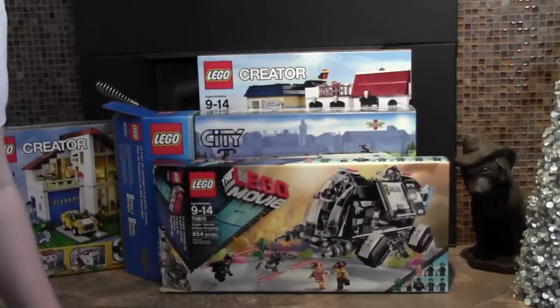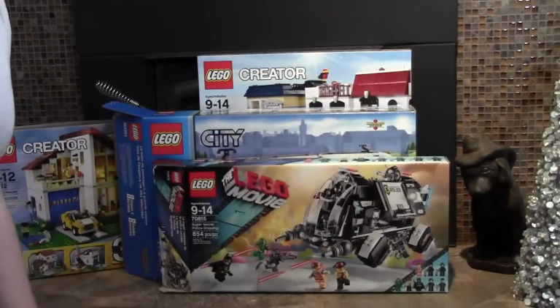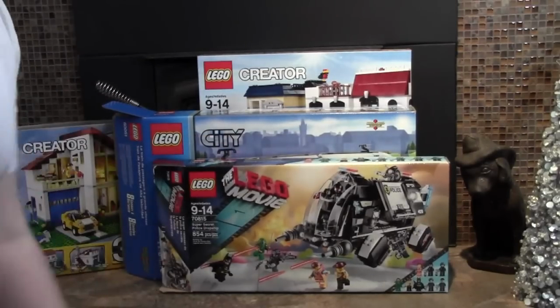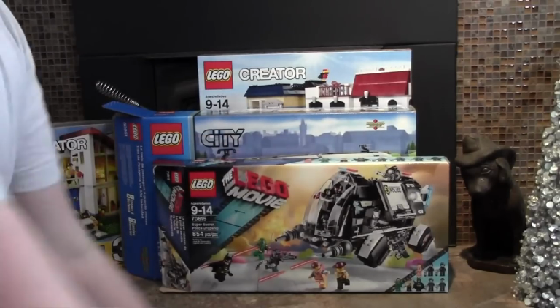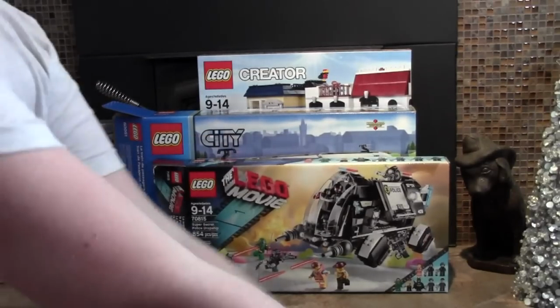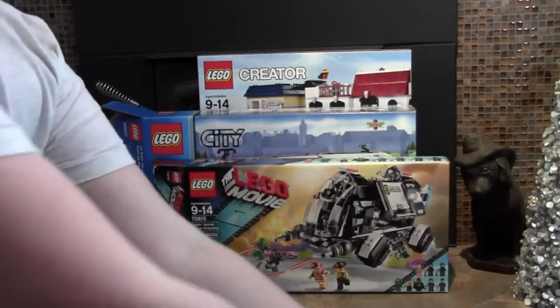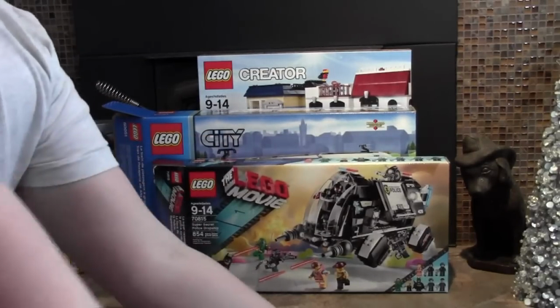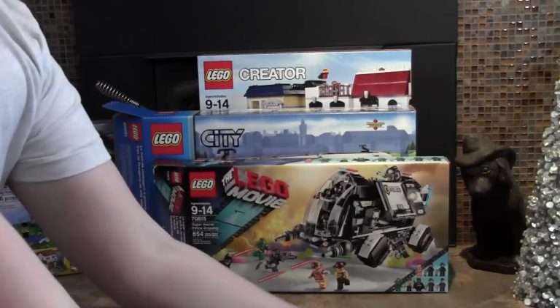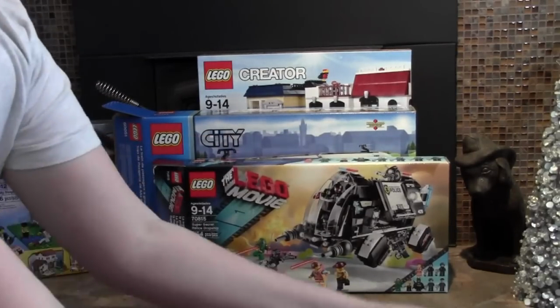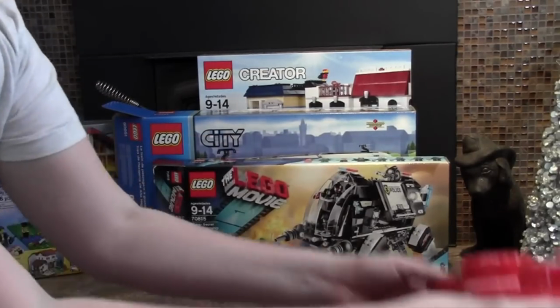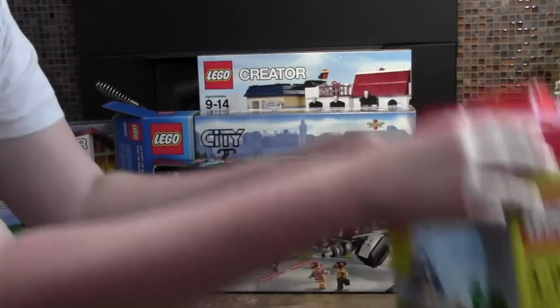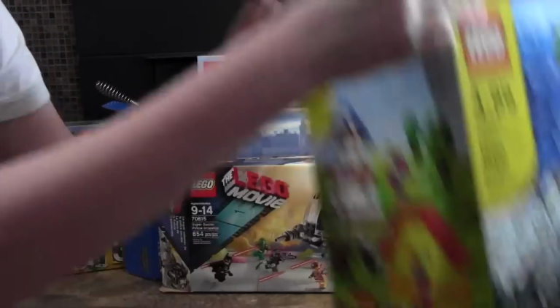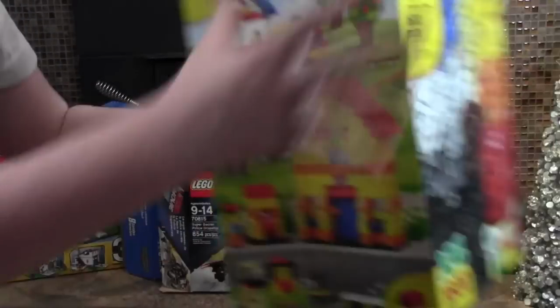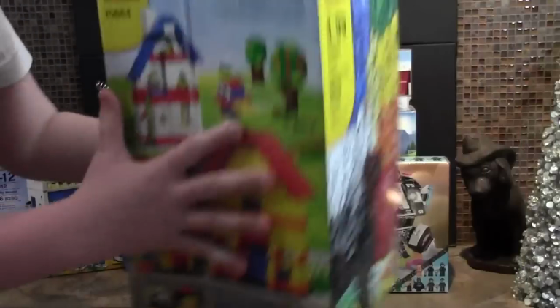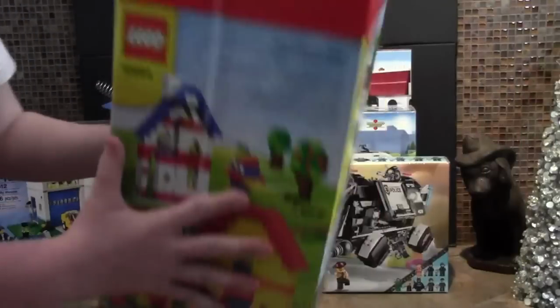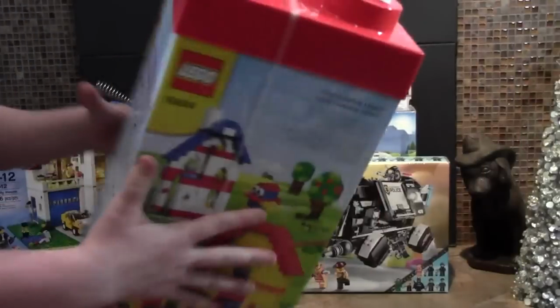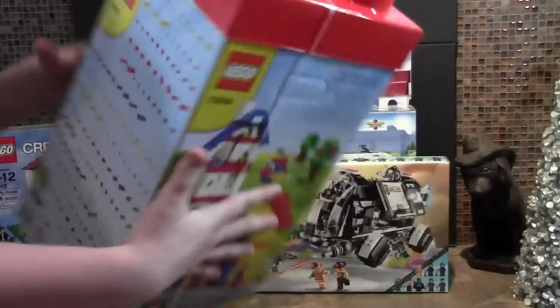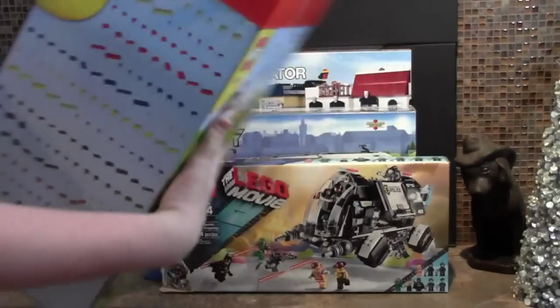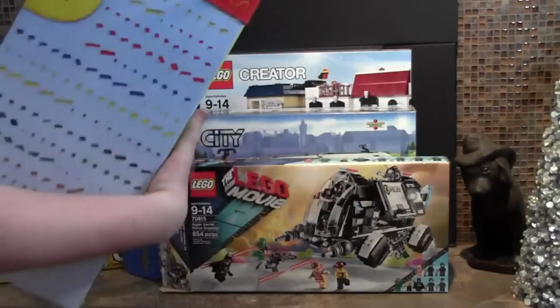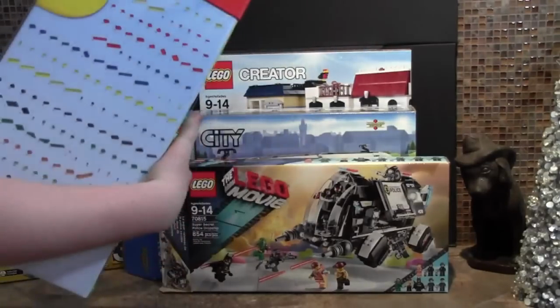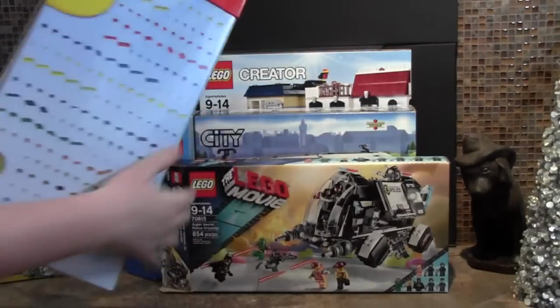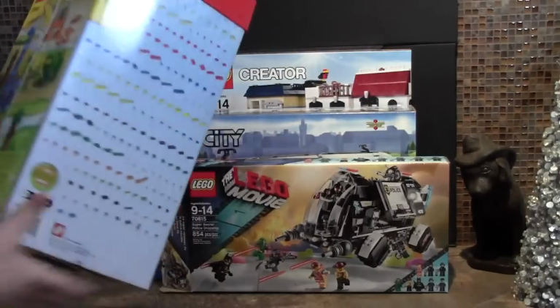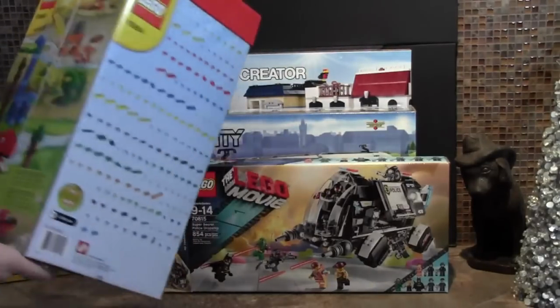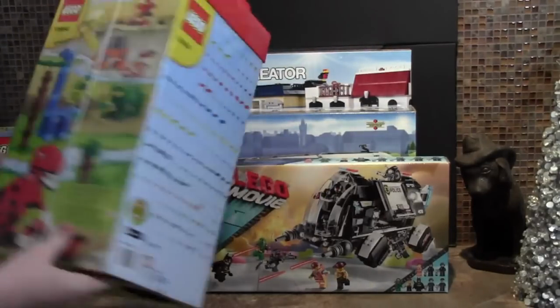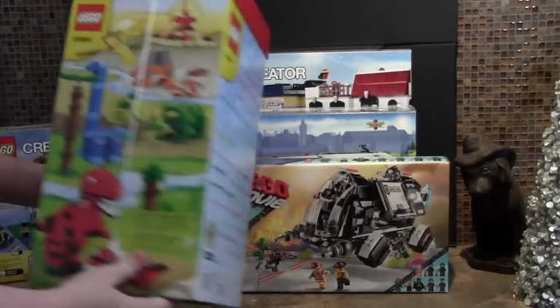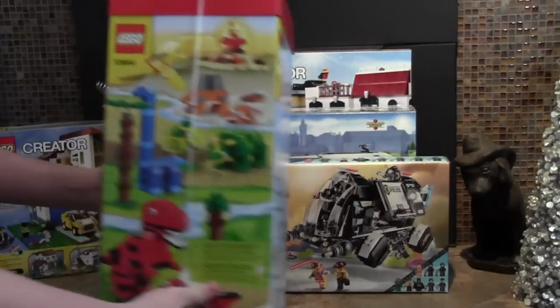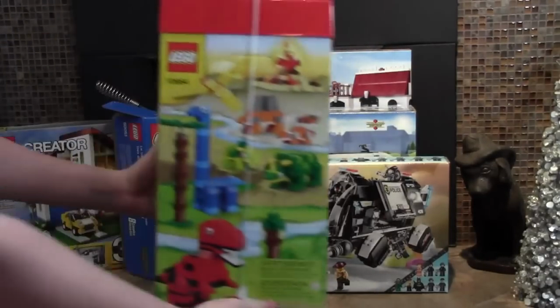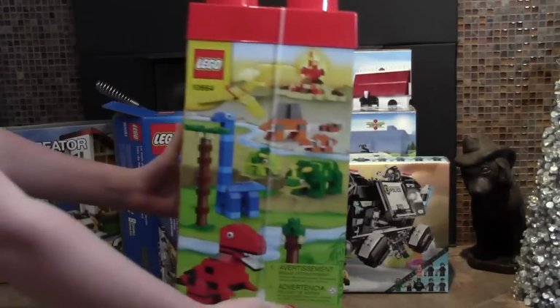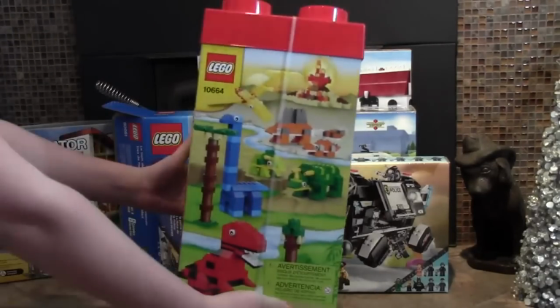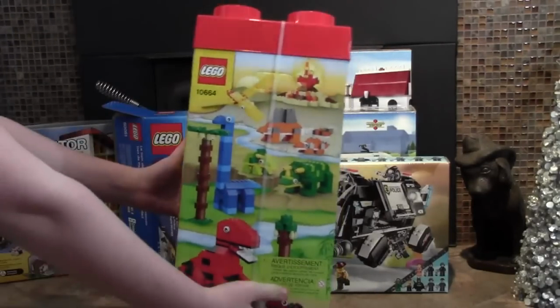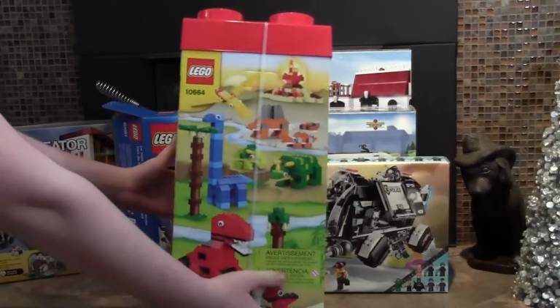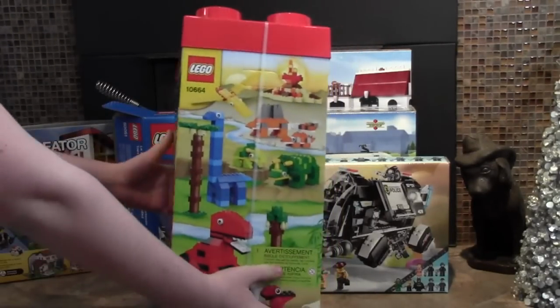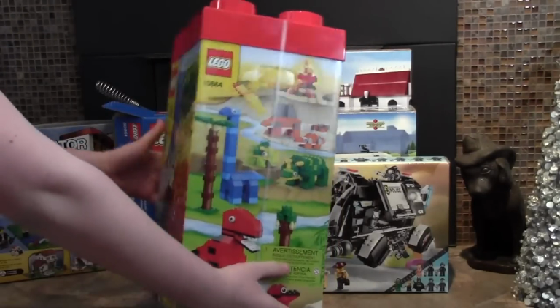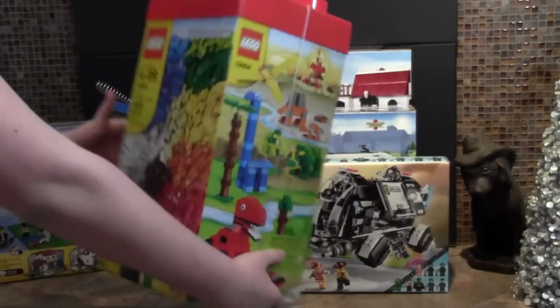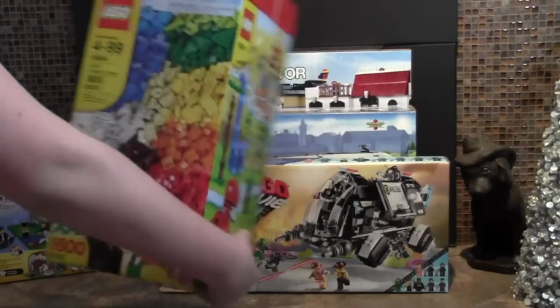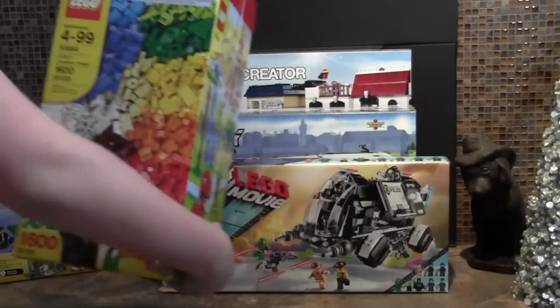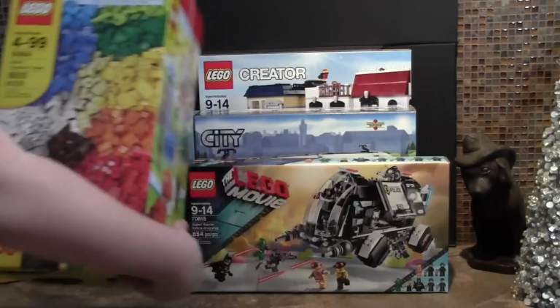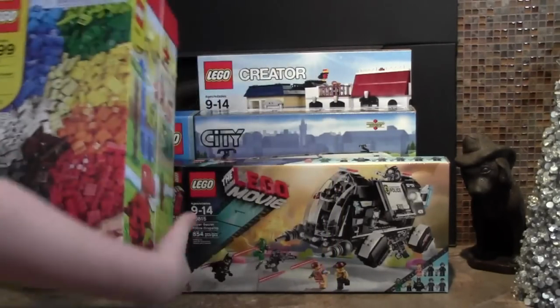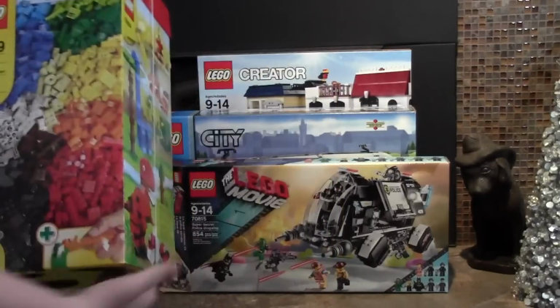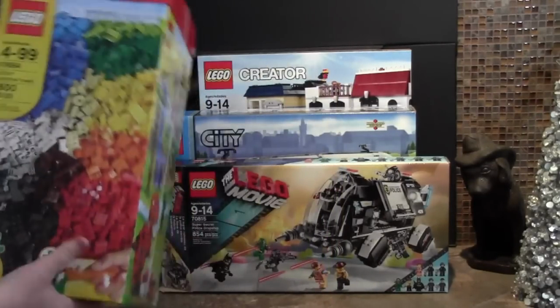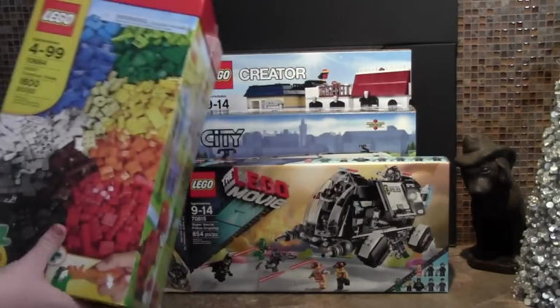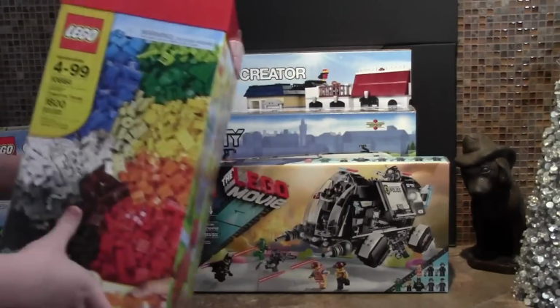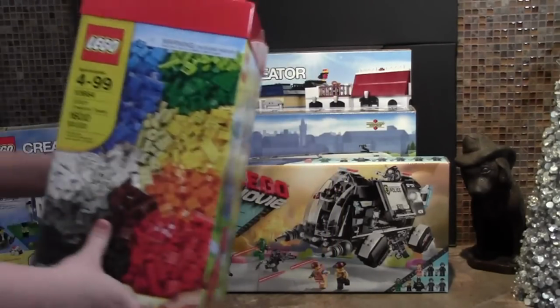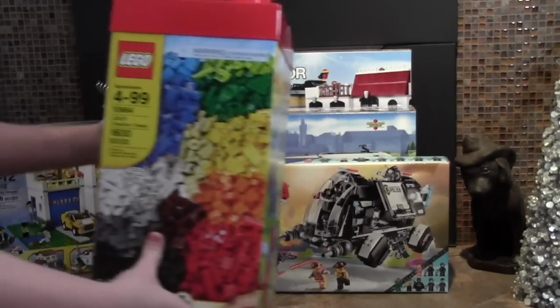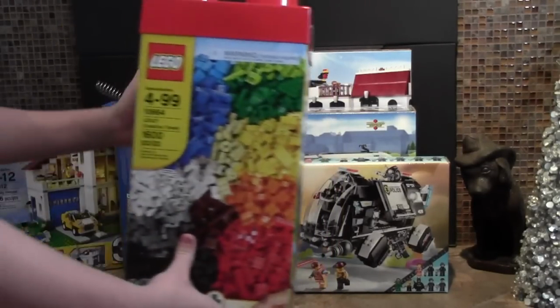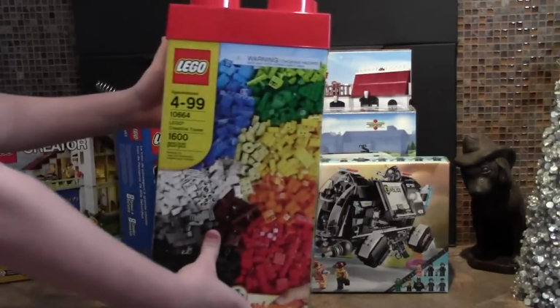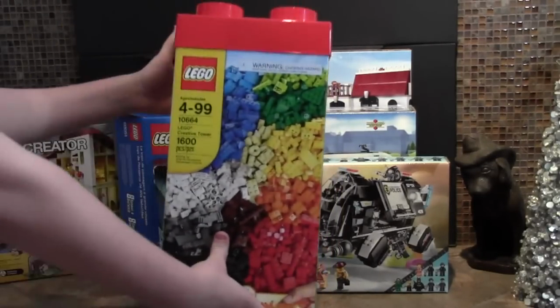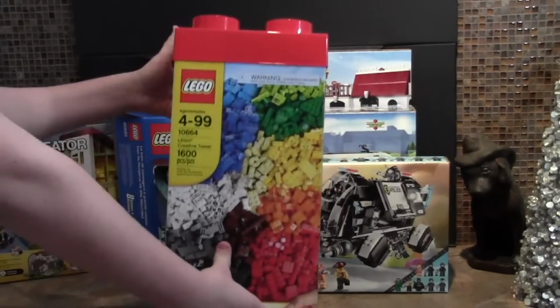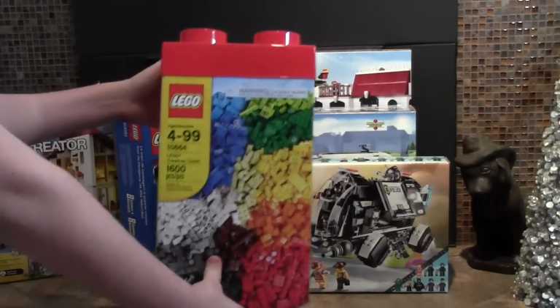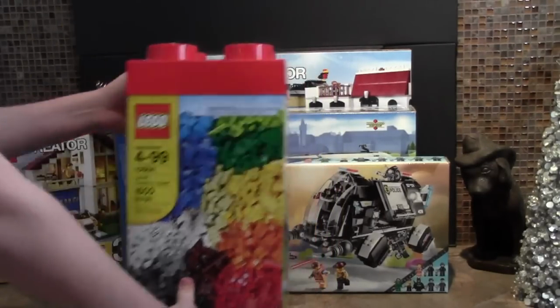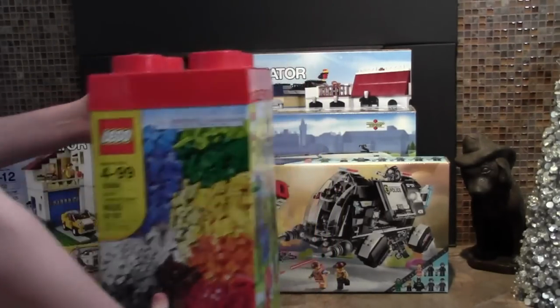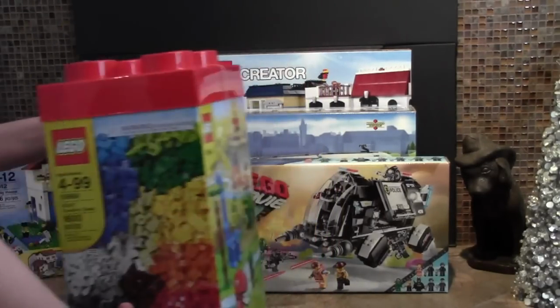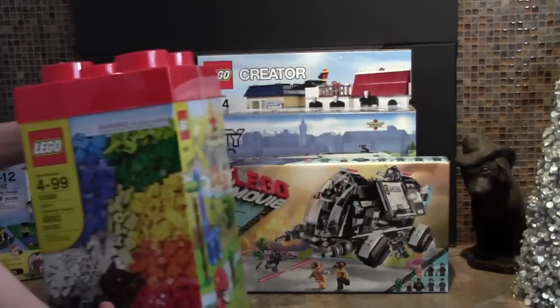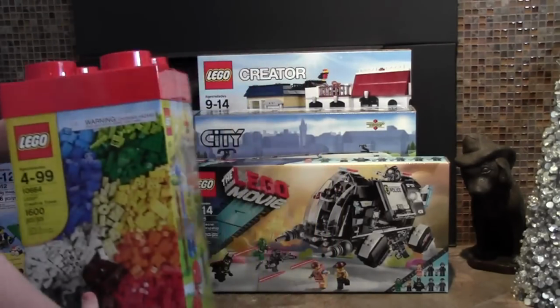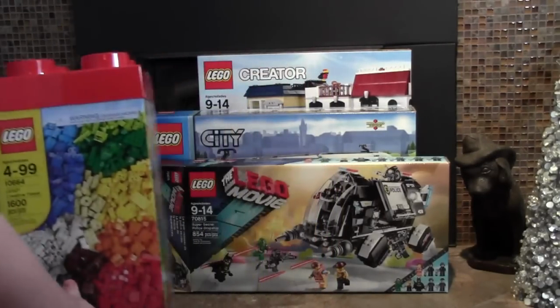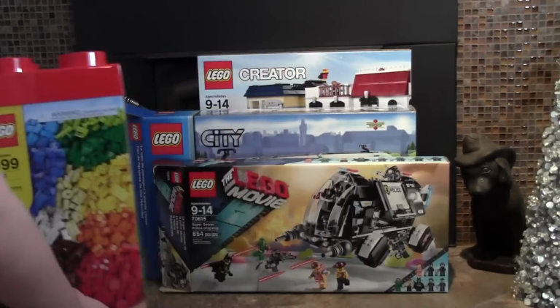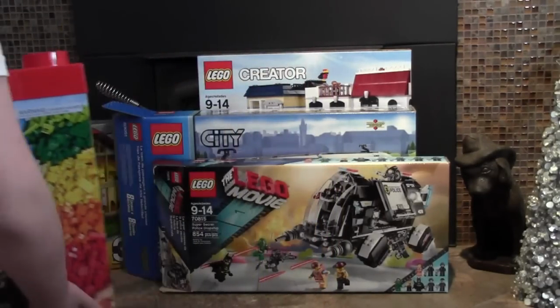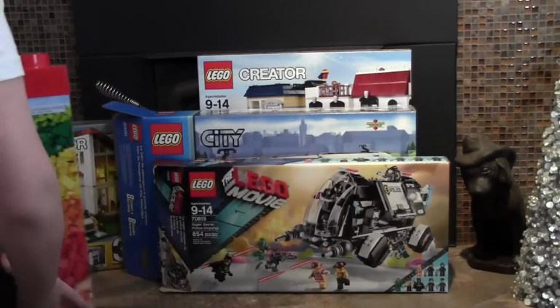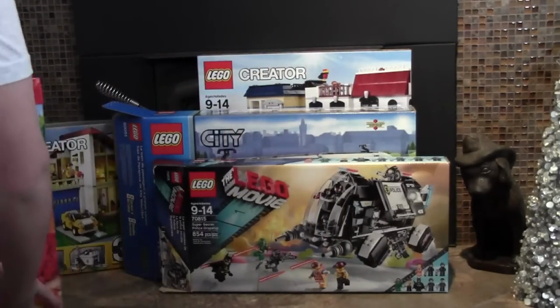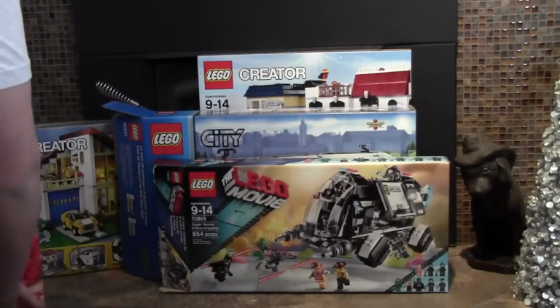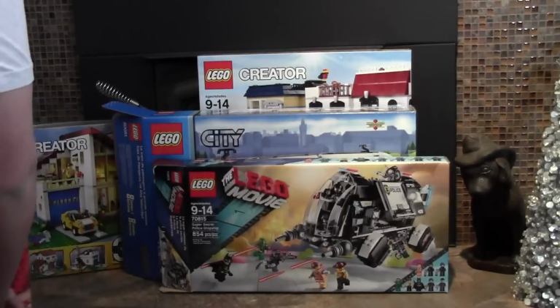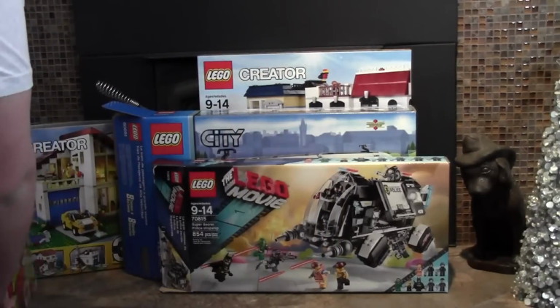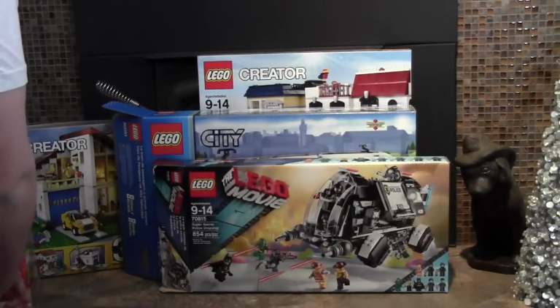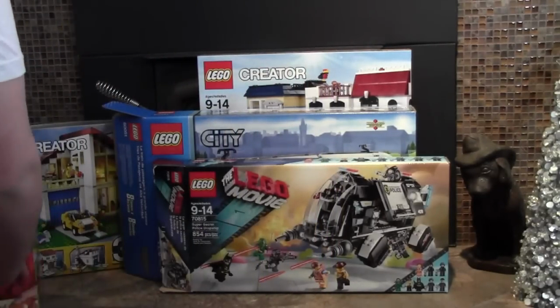I got the Creative Tower for my personal collection. I have one that I parted out but this one is for my personal collection.